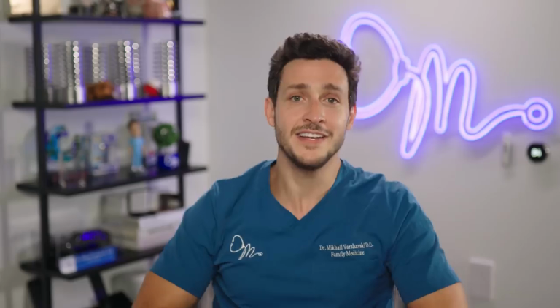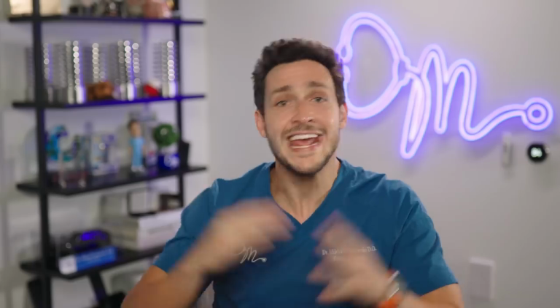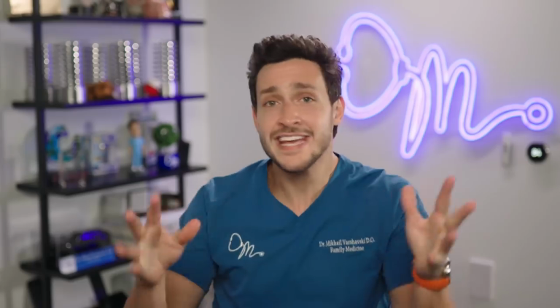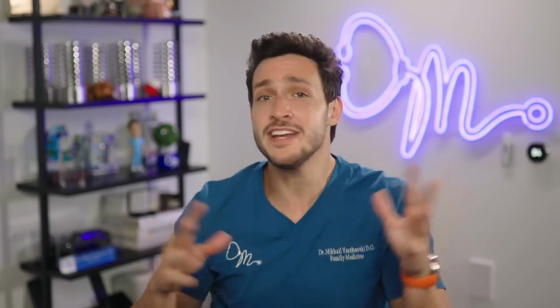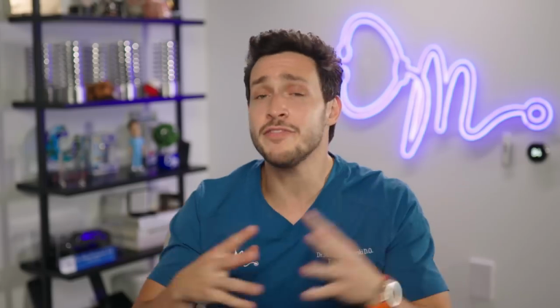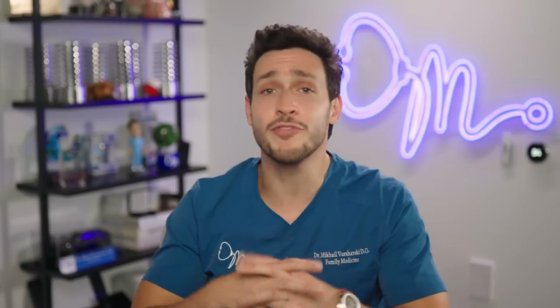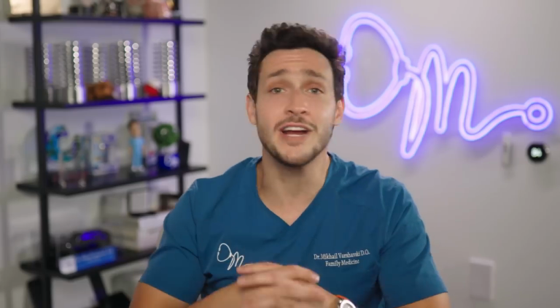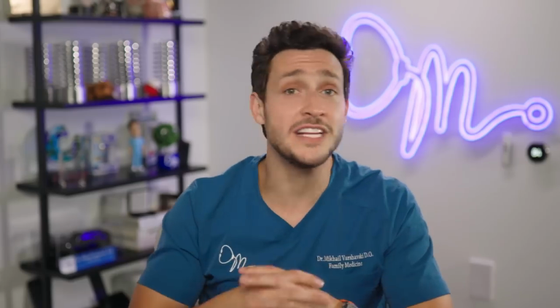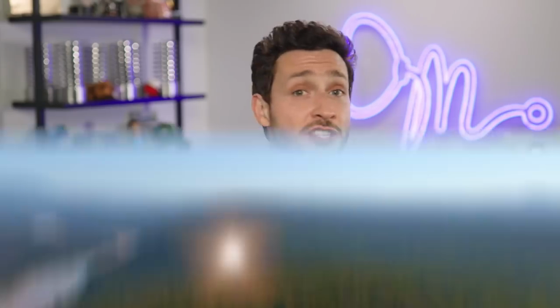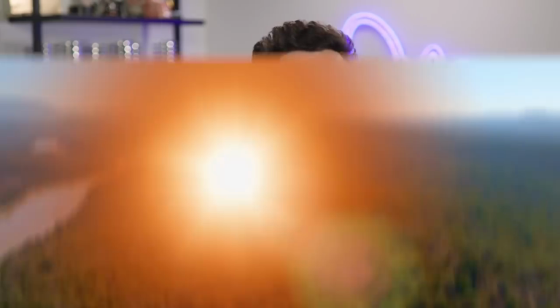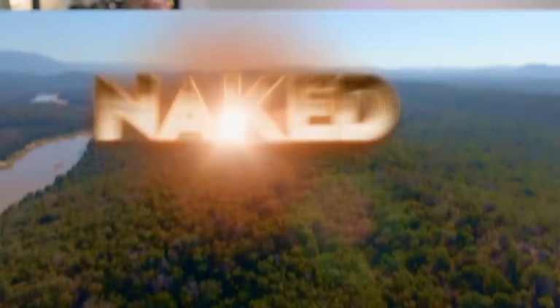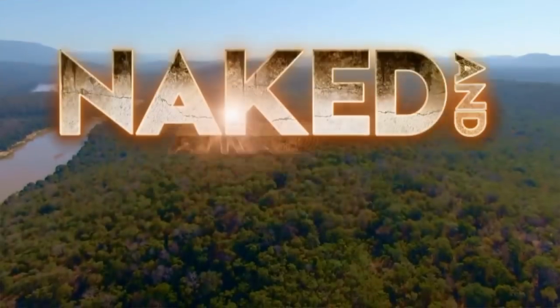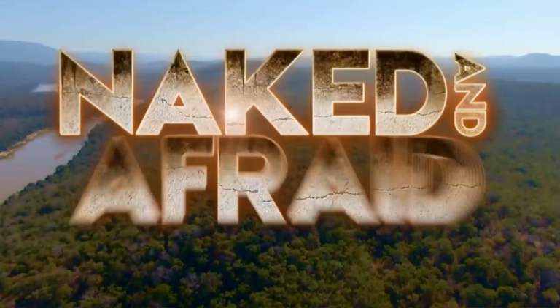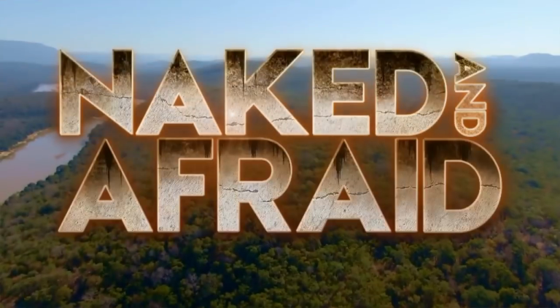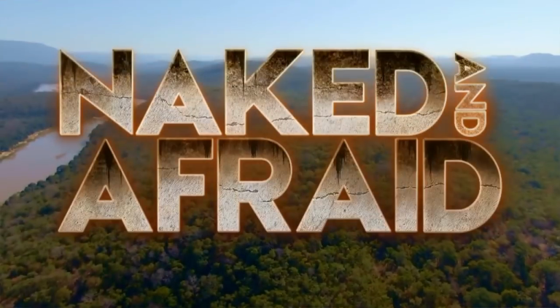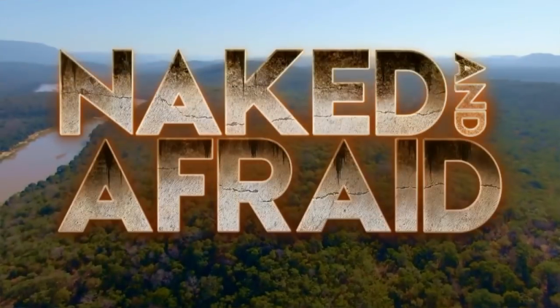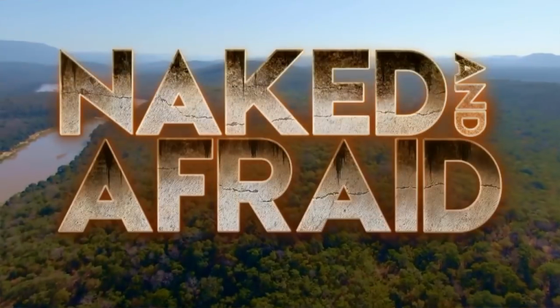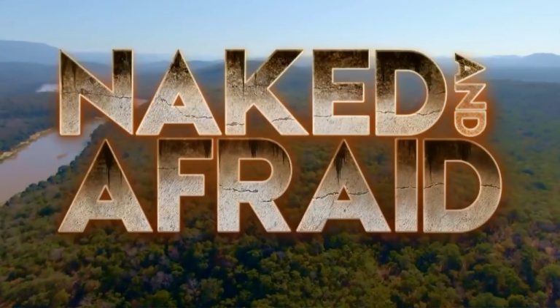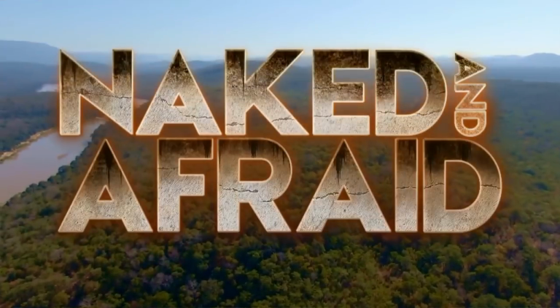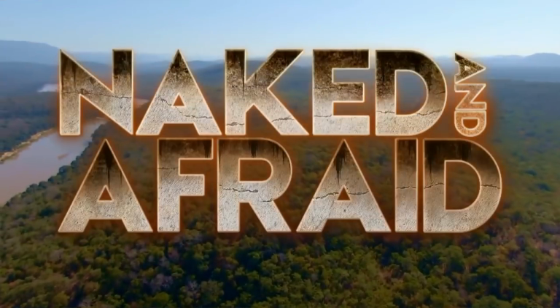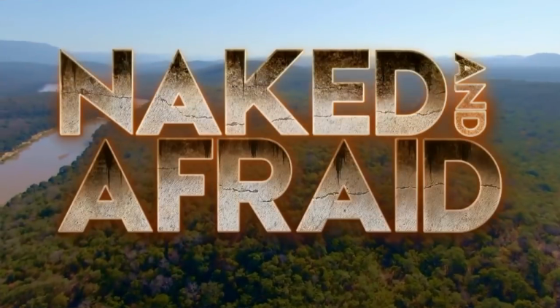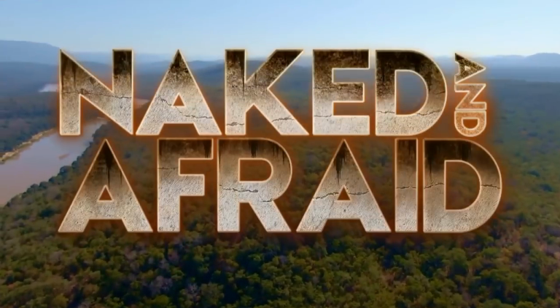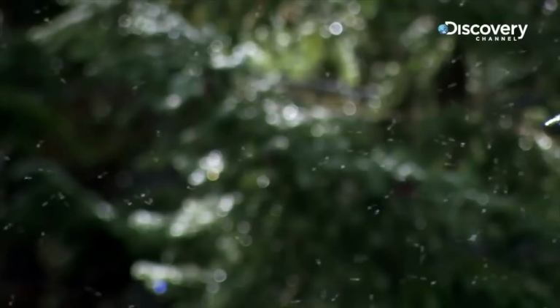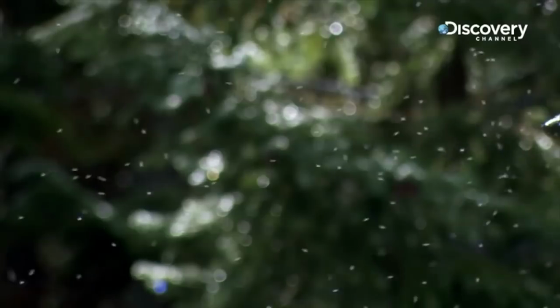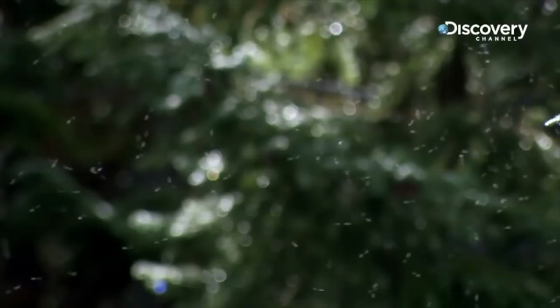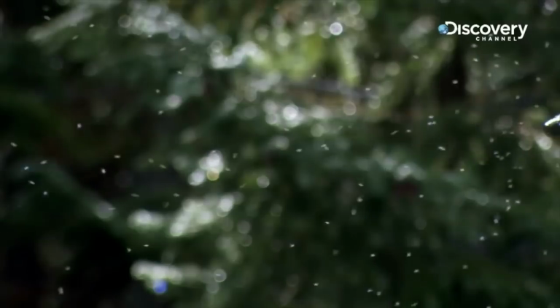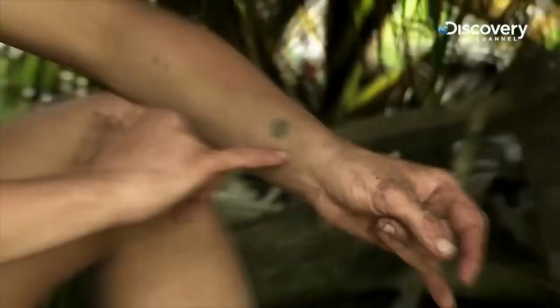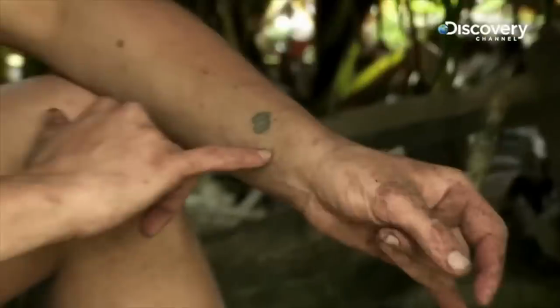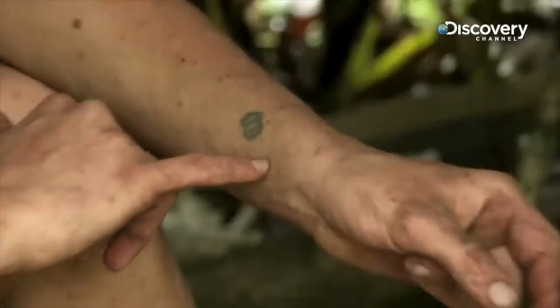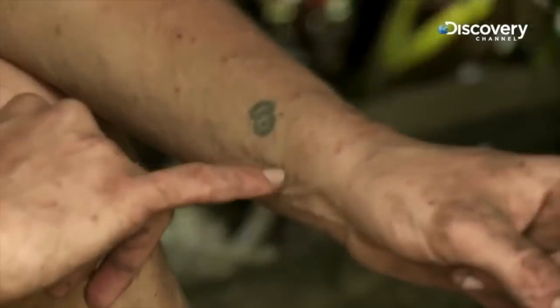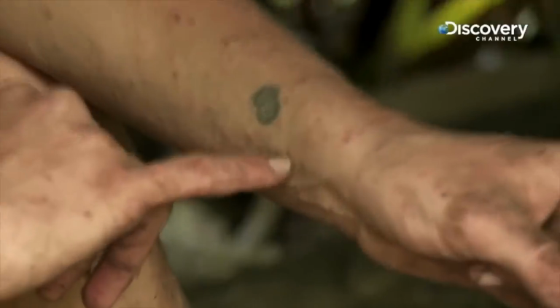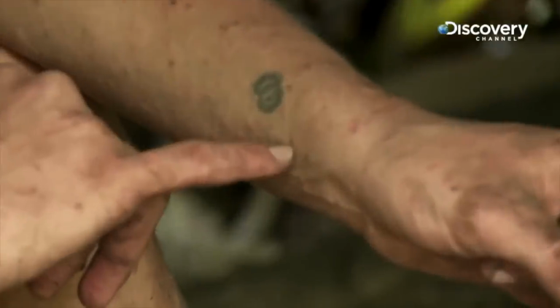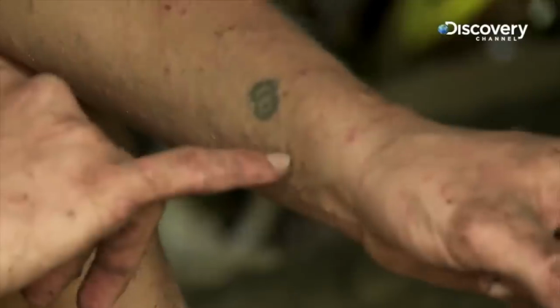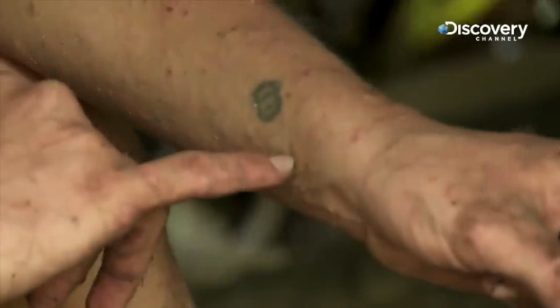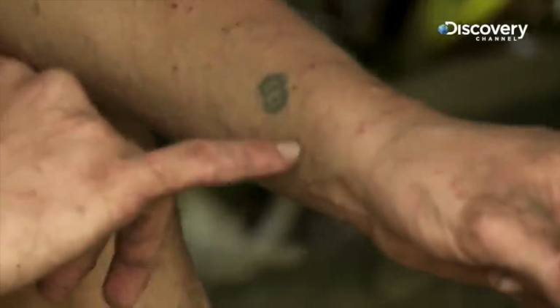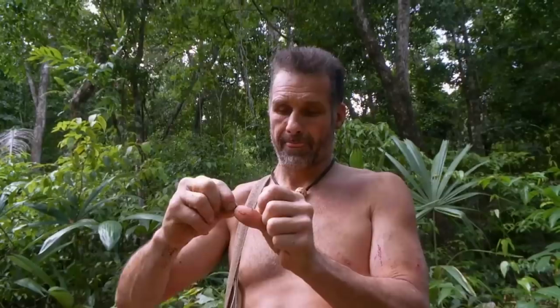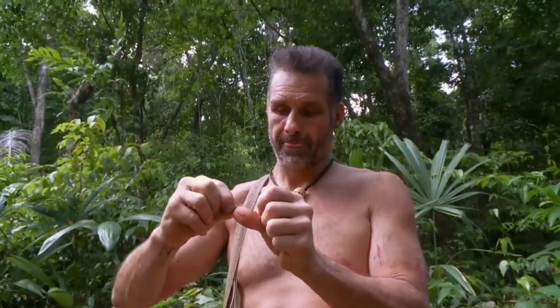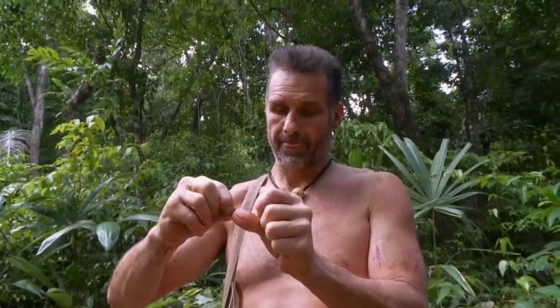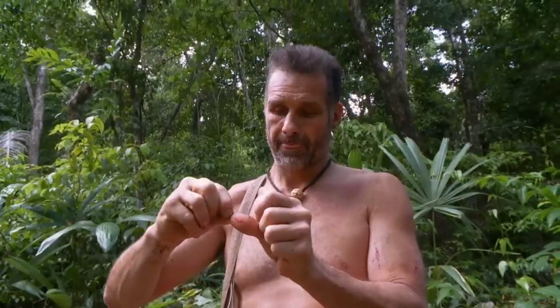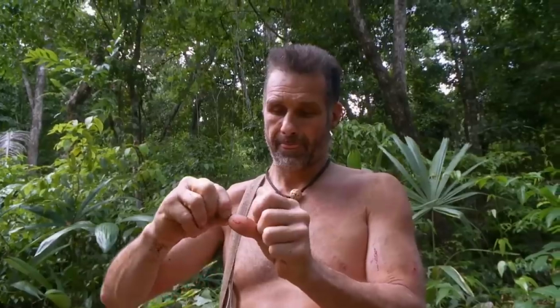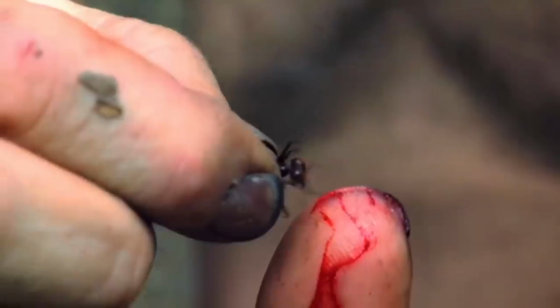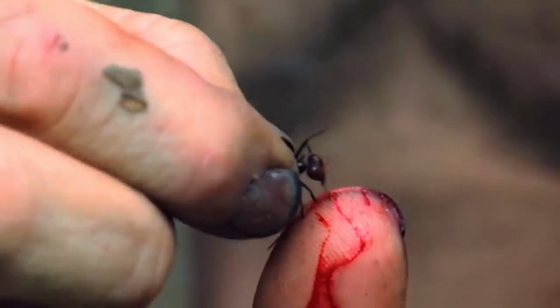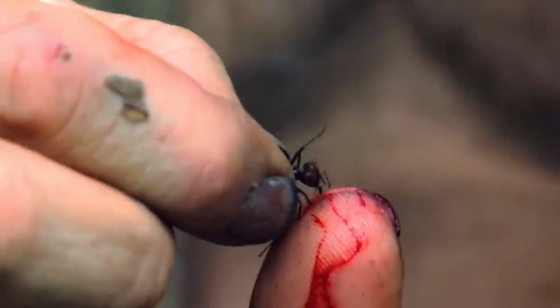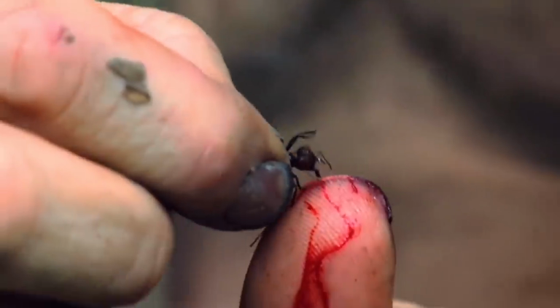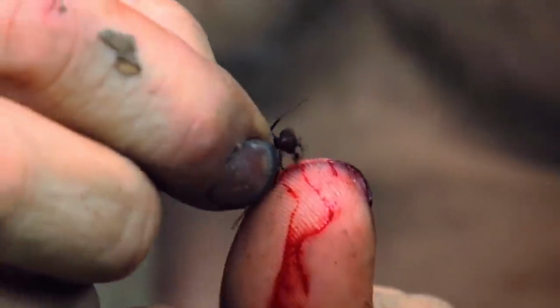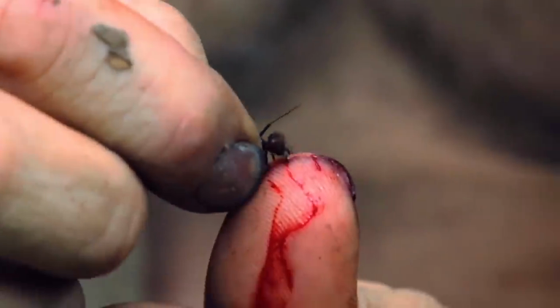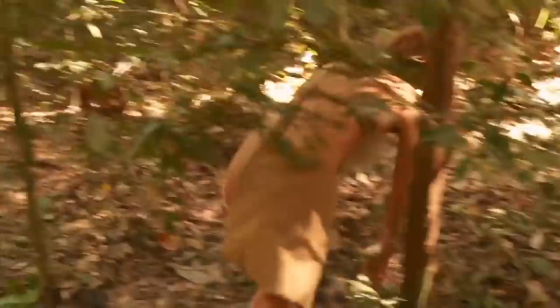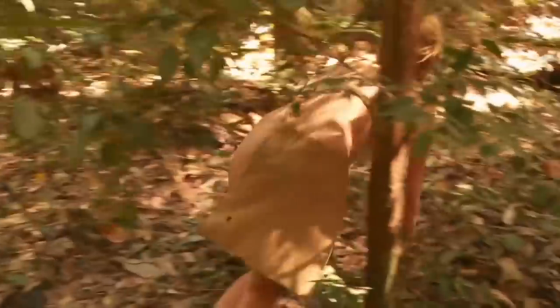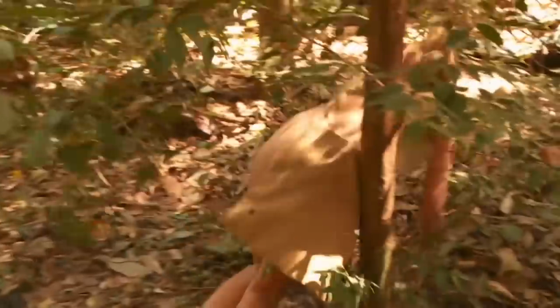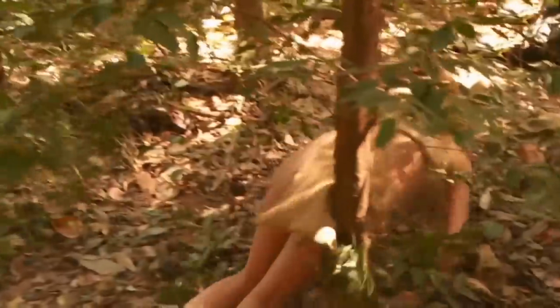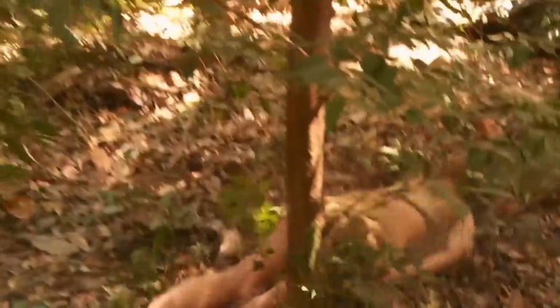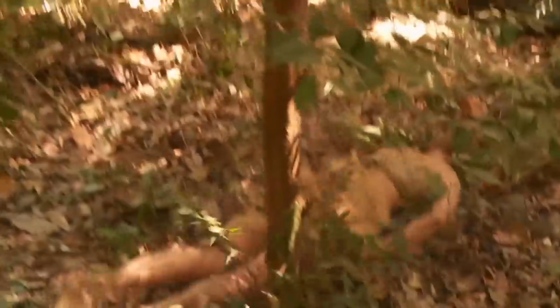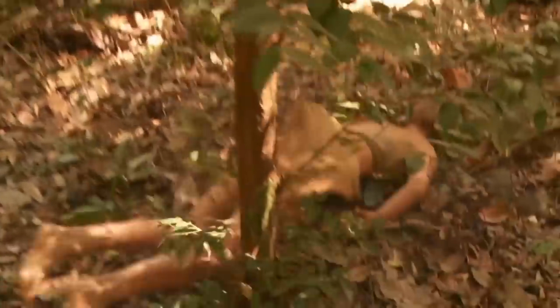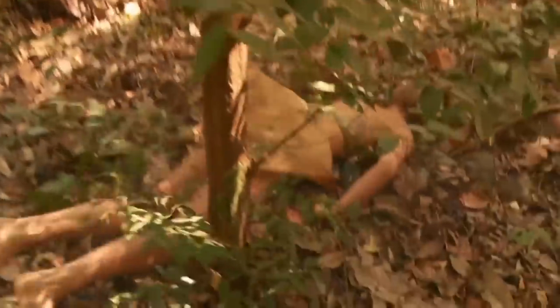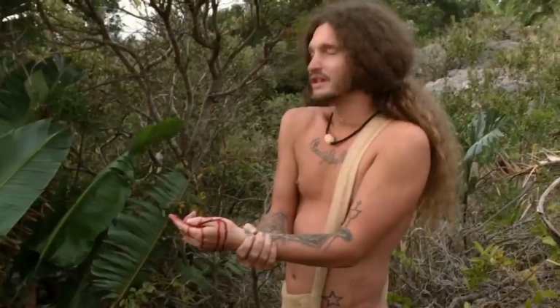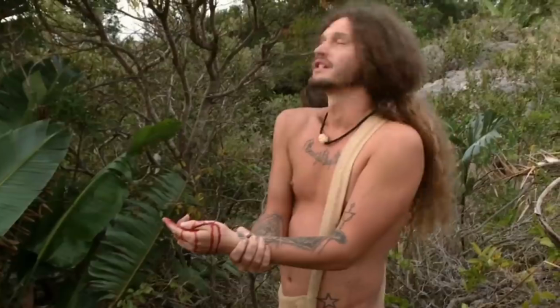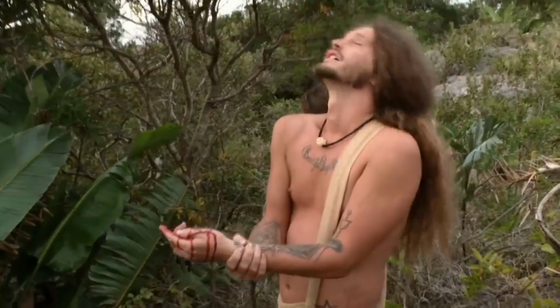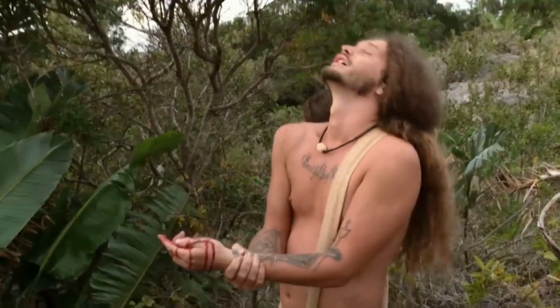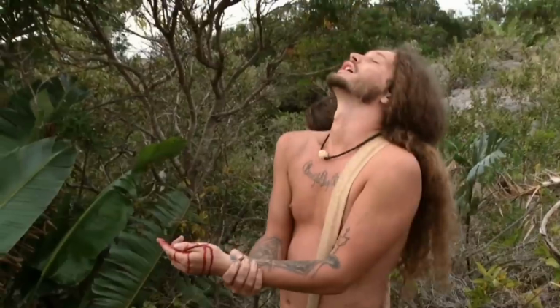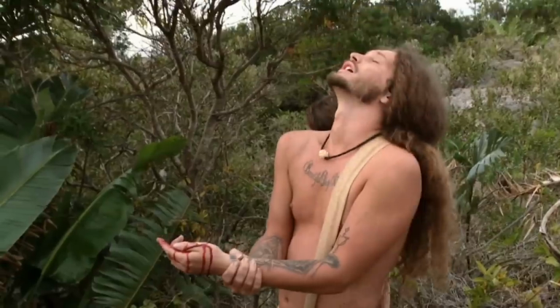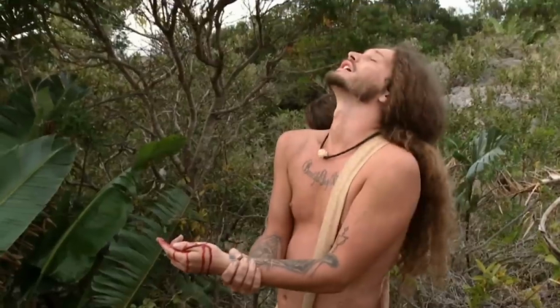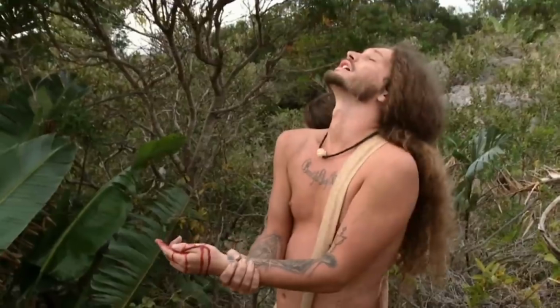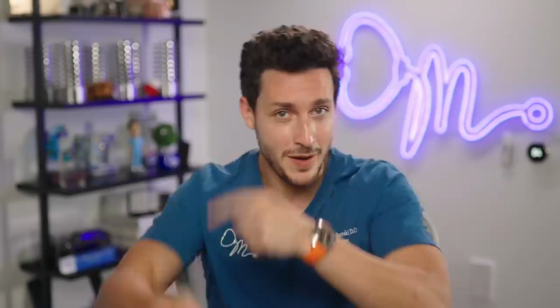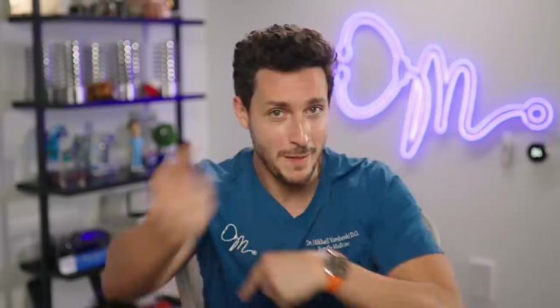Naked and Afraid is a show on Discovery Channel where they literally leave people to survive naked and afraid. Let's check it out.